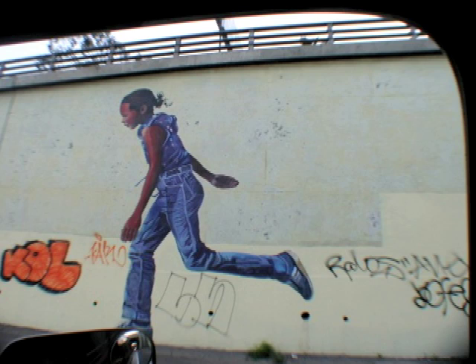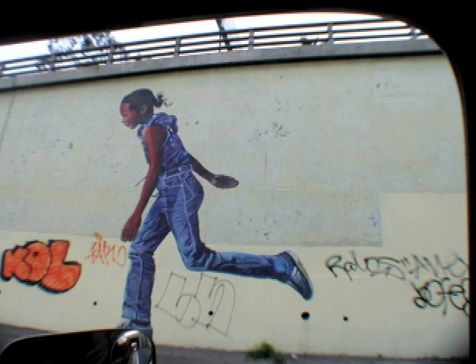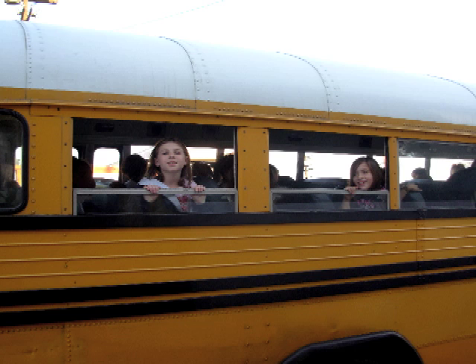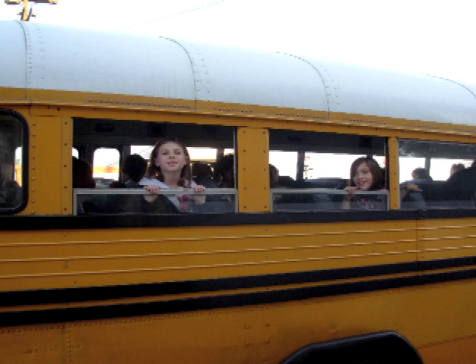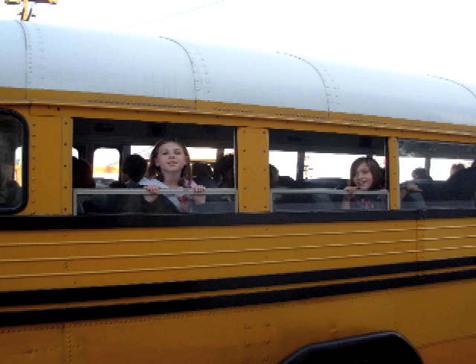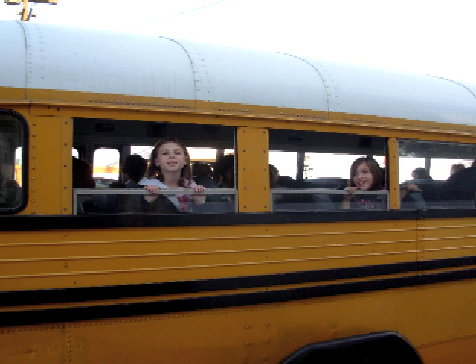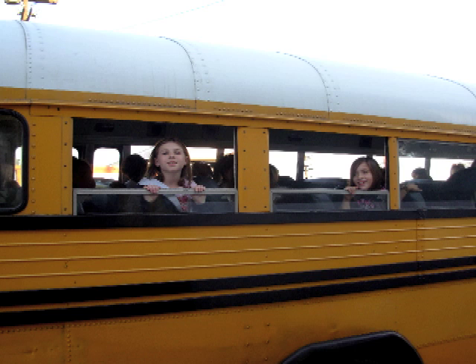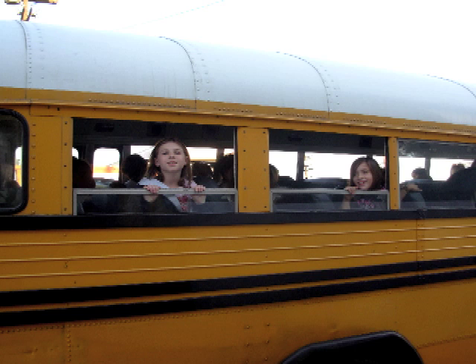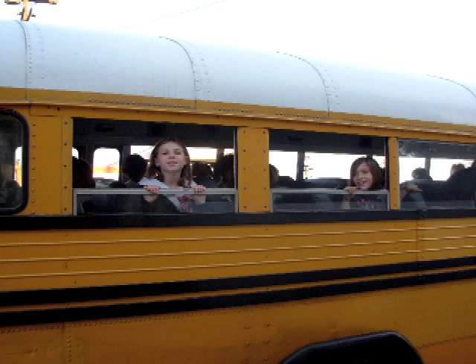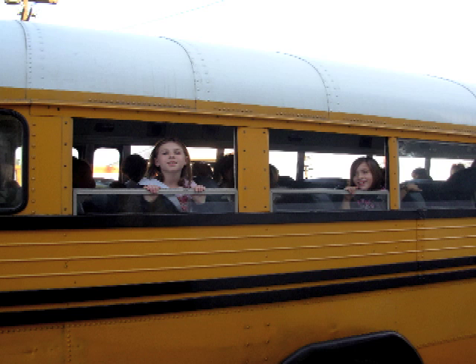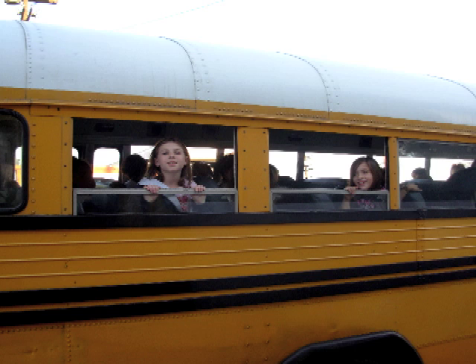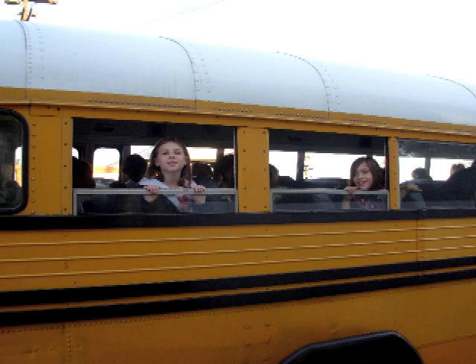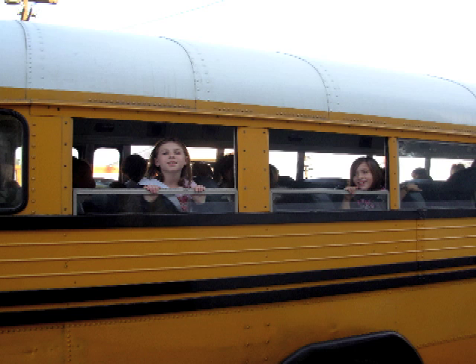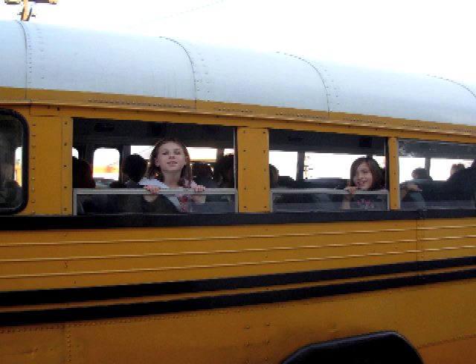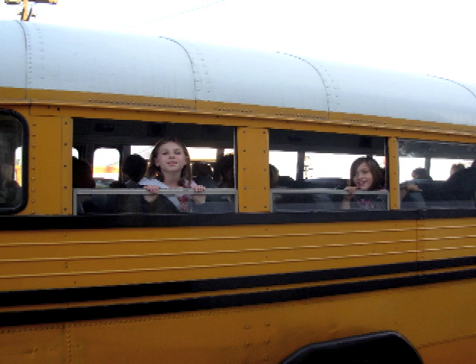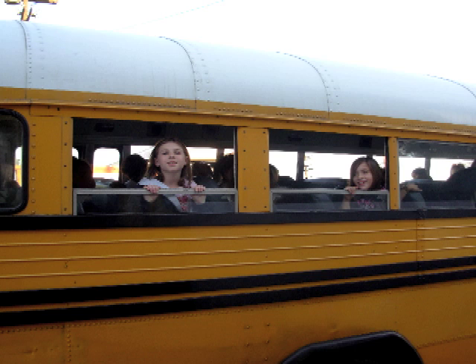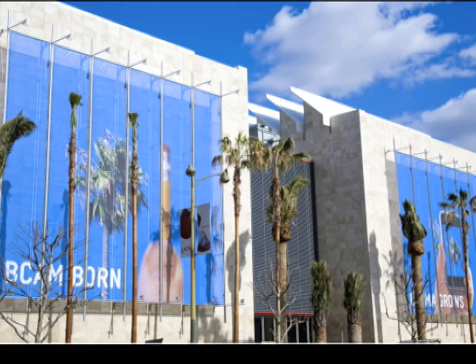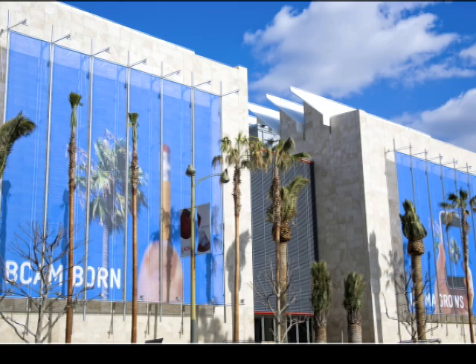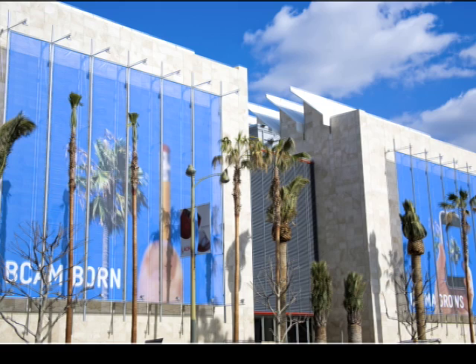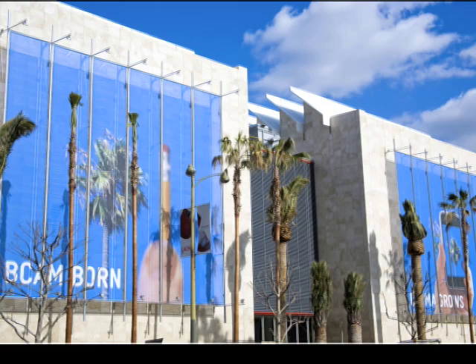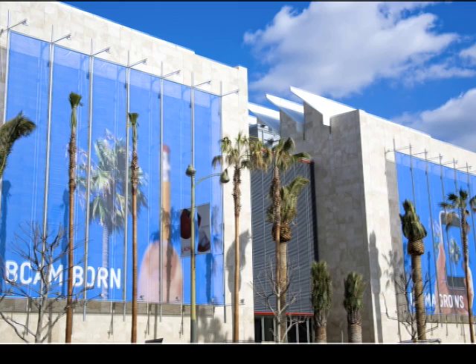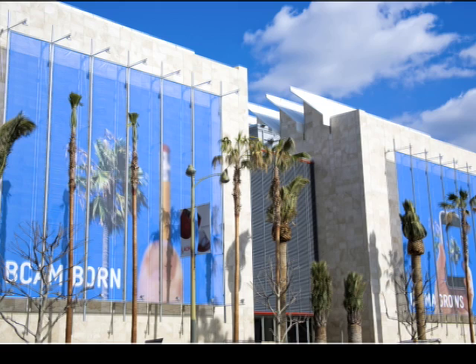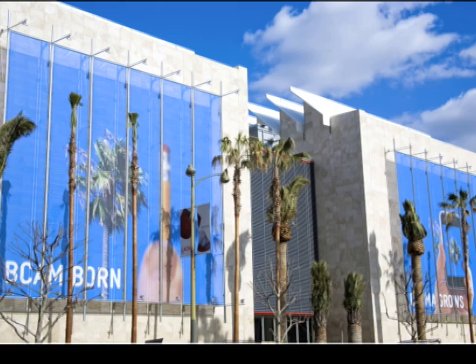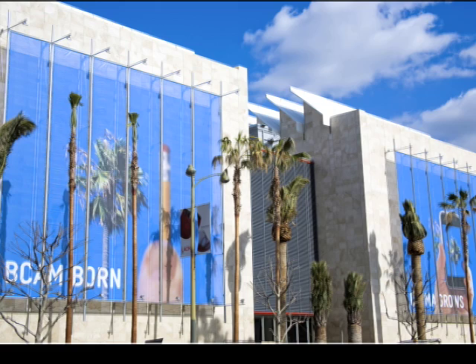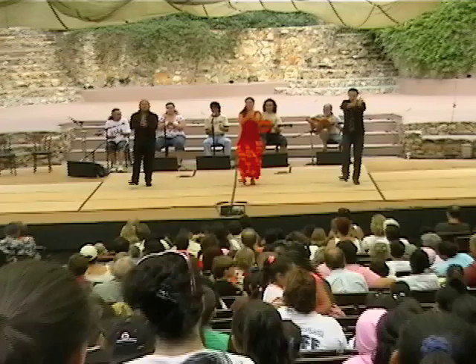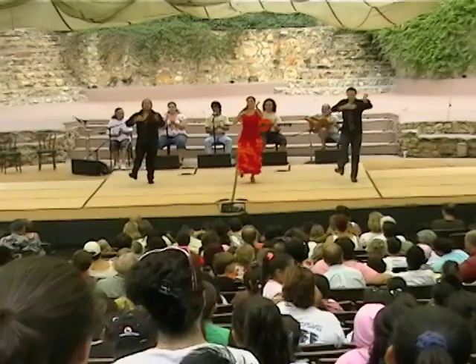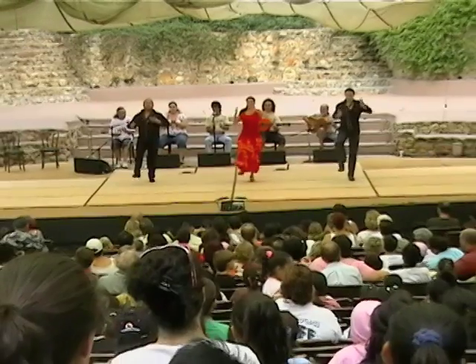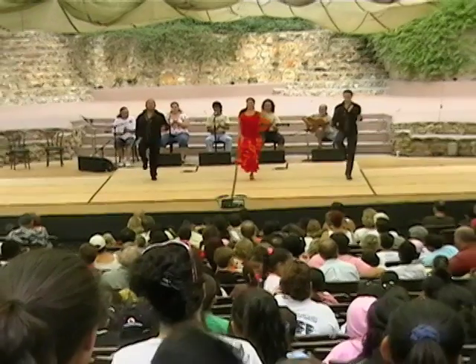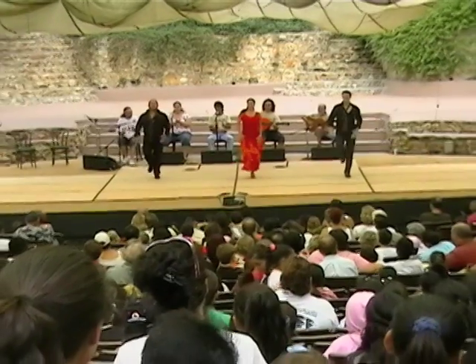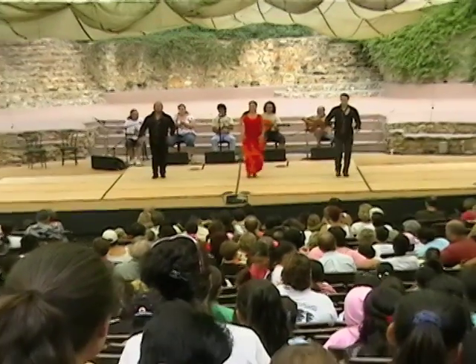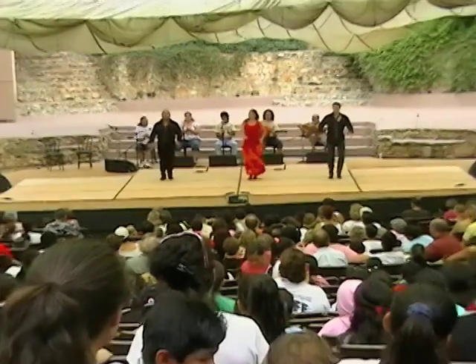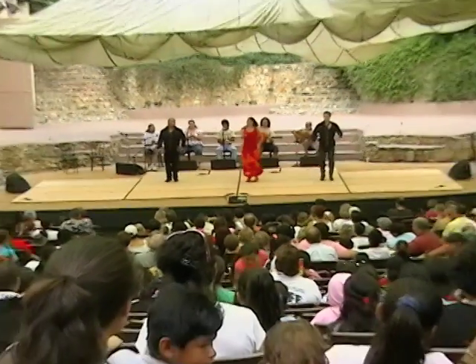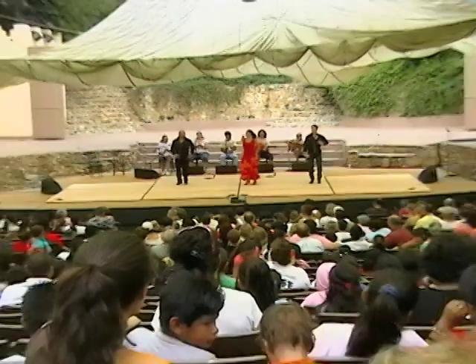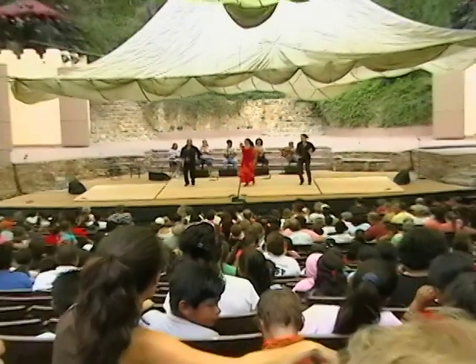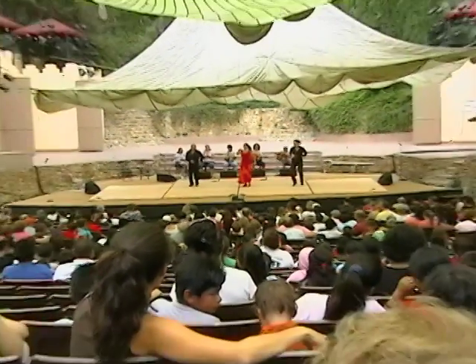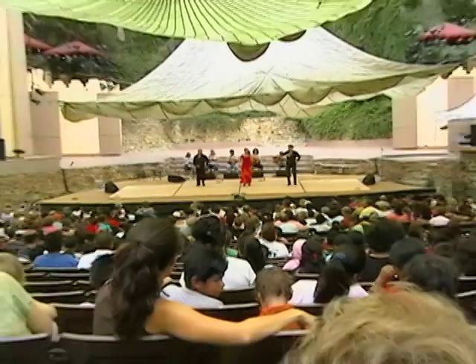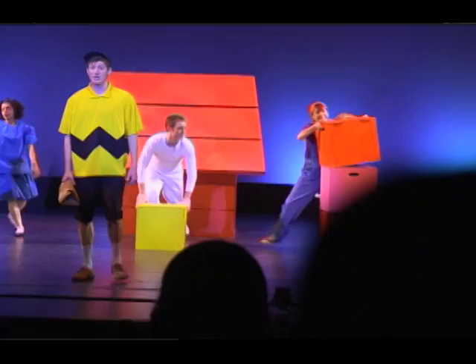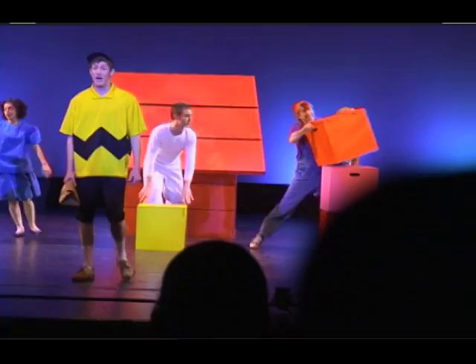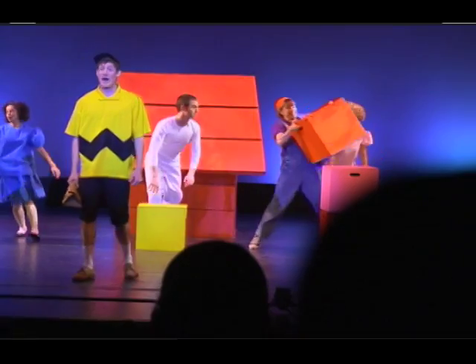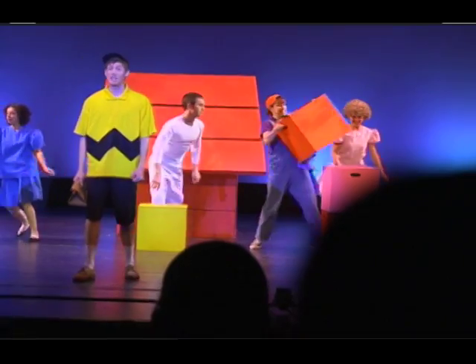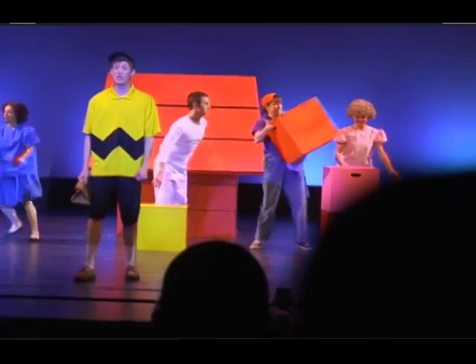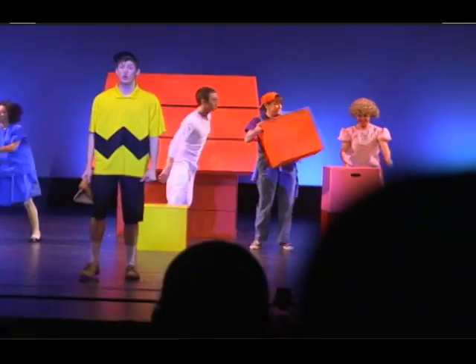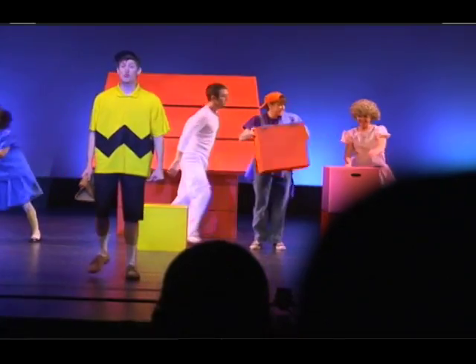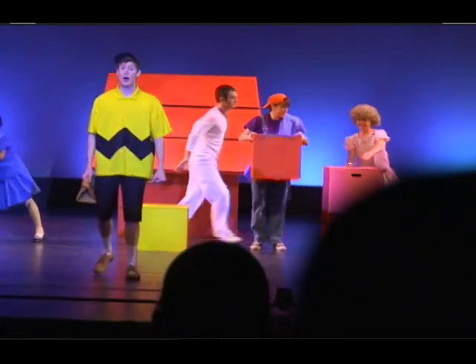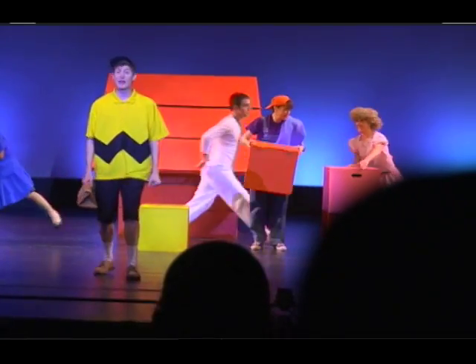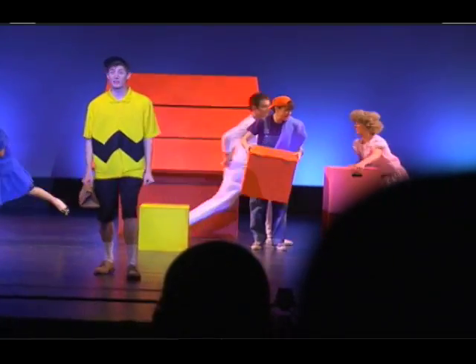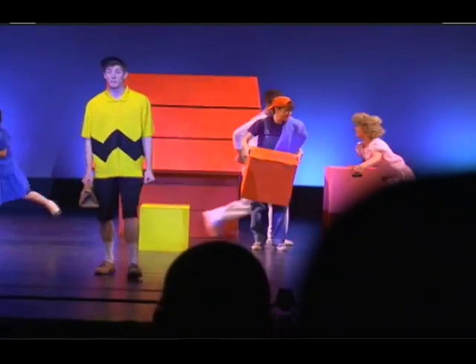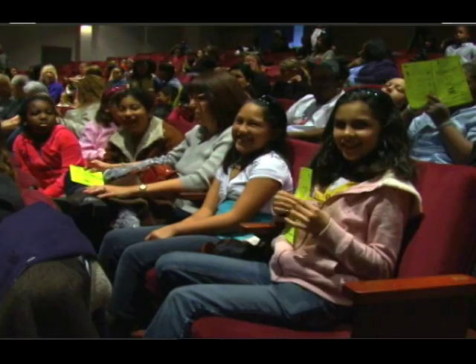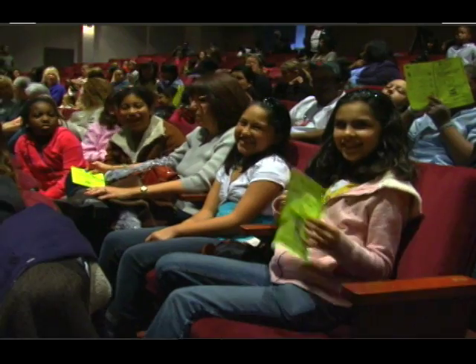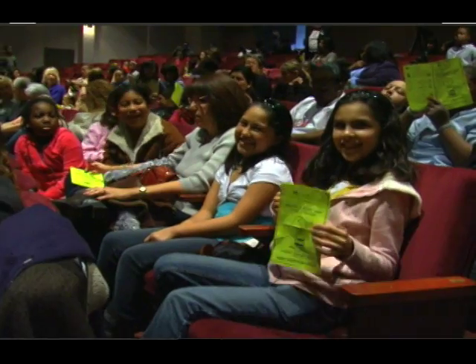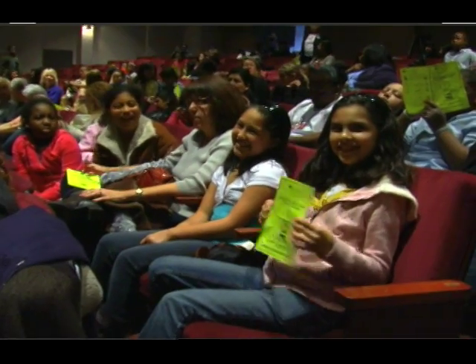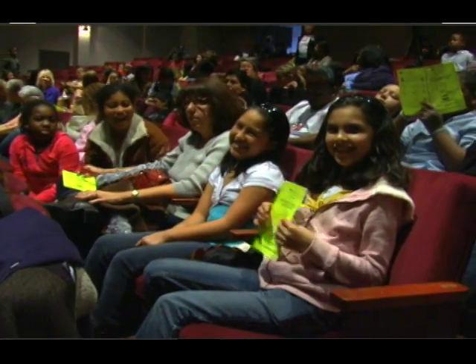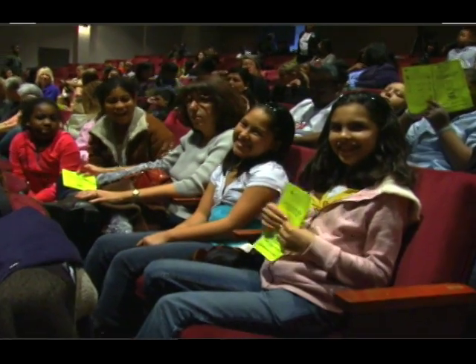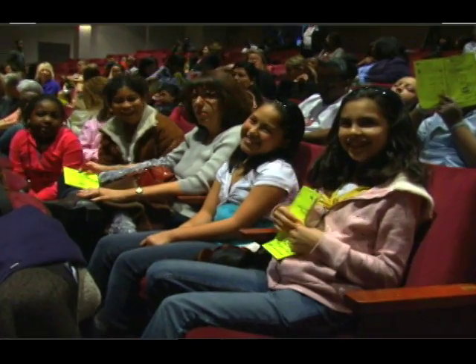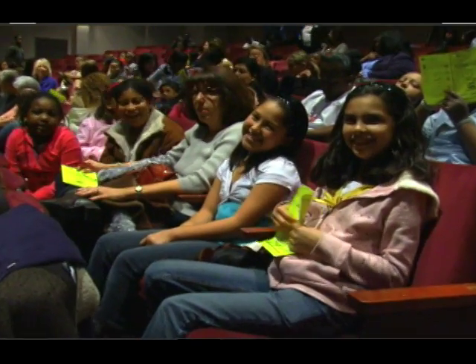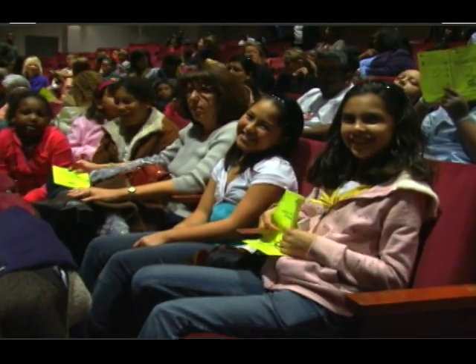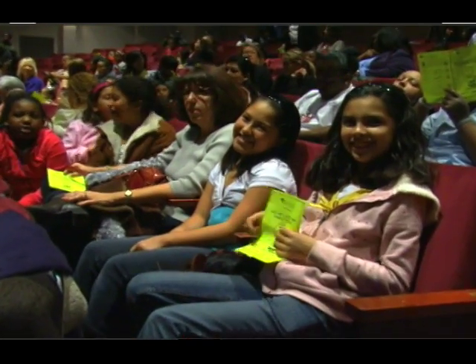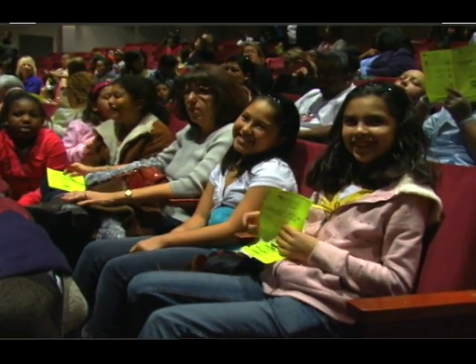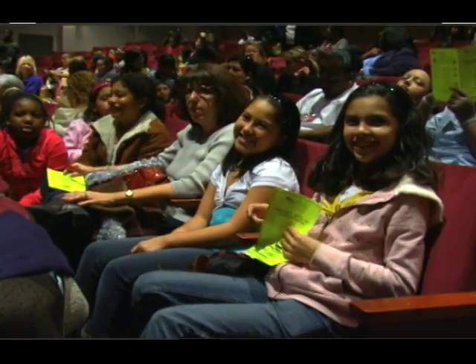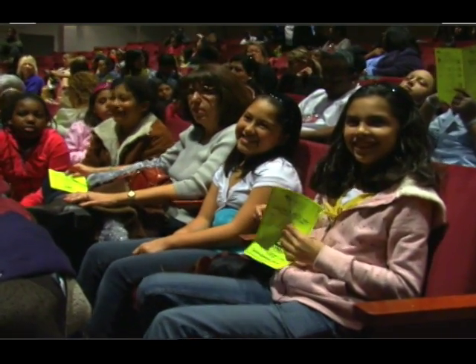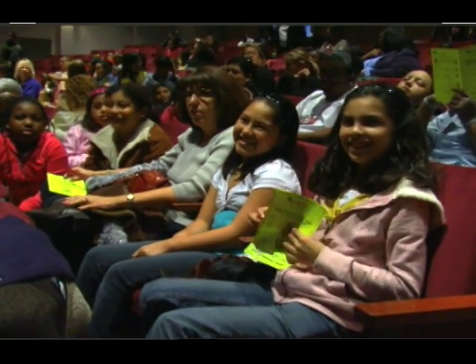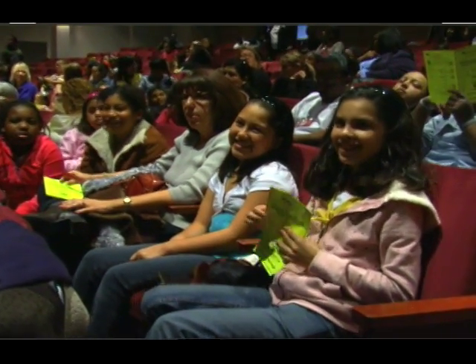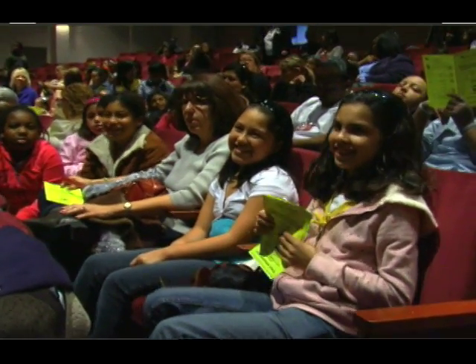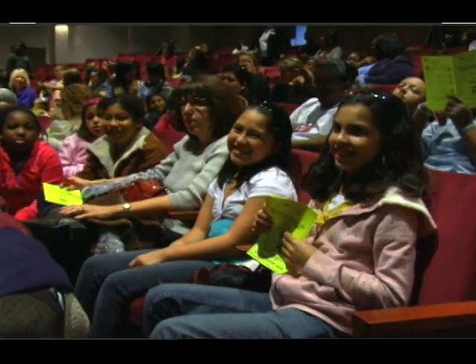Create Now also arranges a field trip to a museum, as well as free concerts and plays, giving kids more opportunities to interact with art.